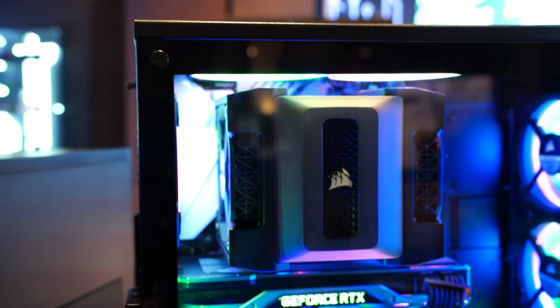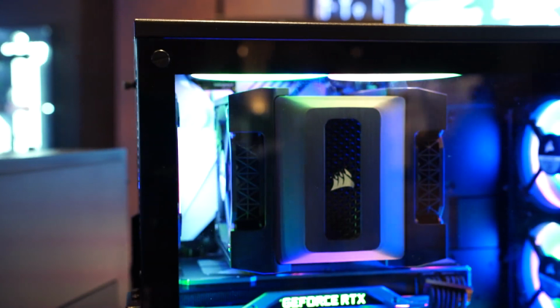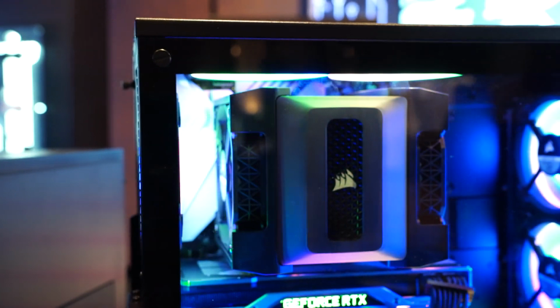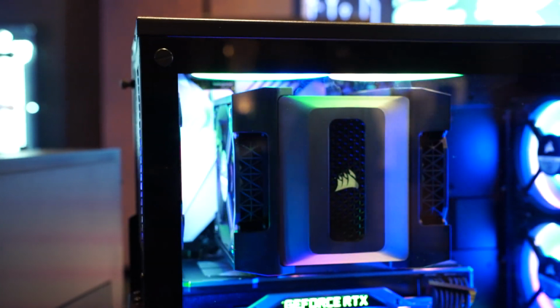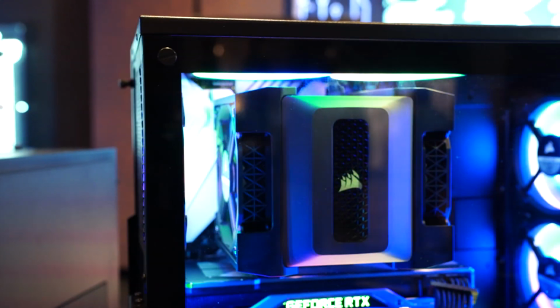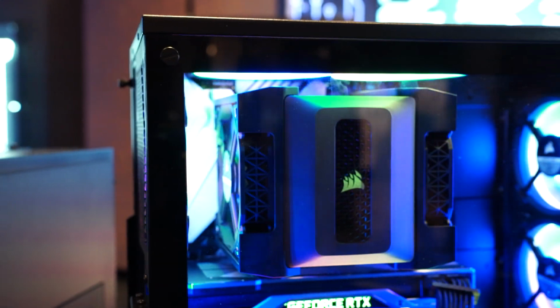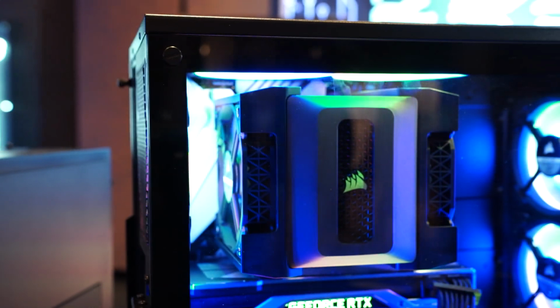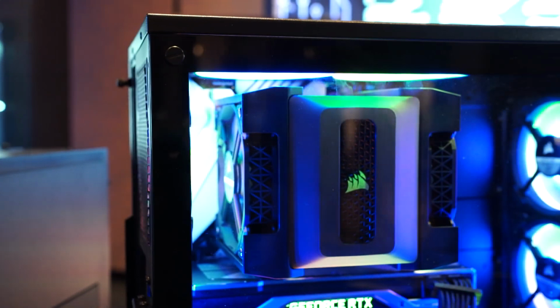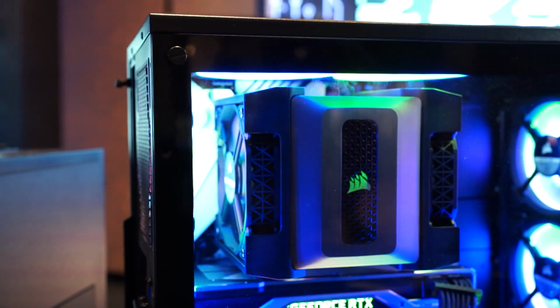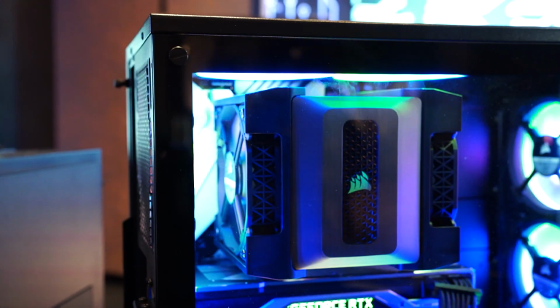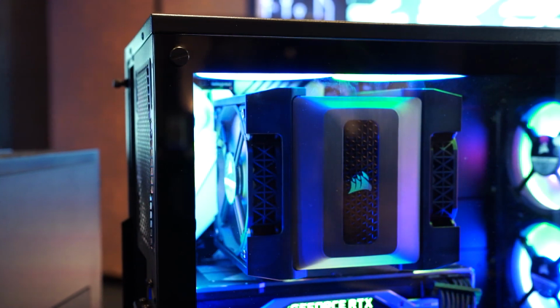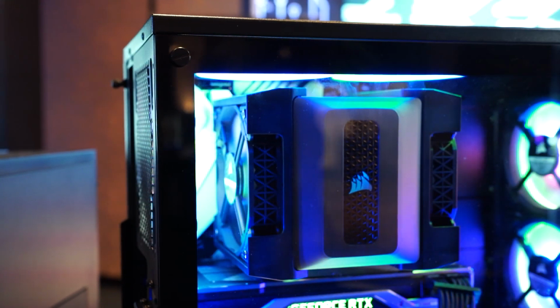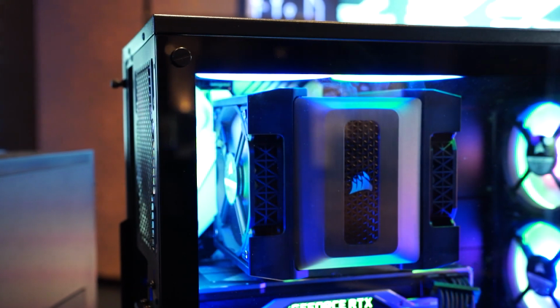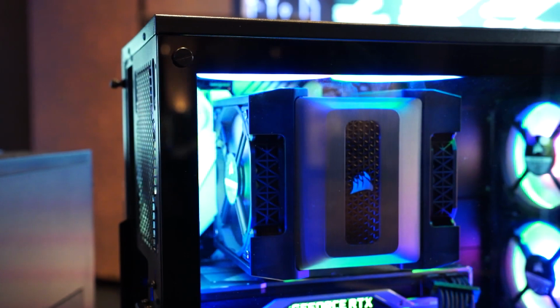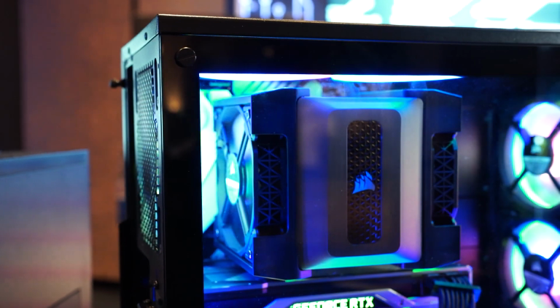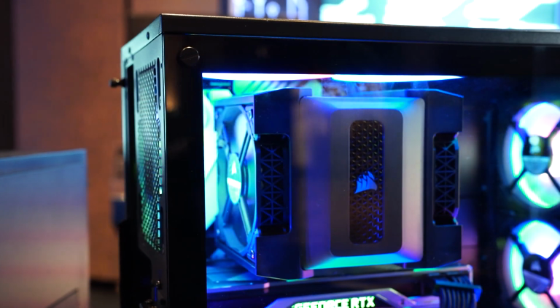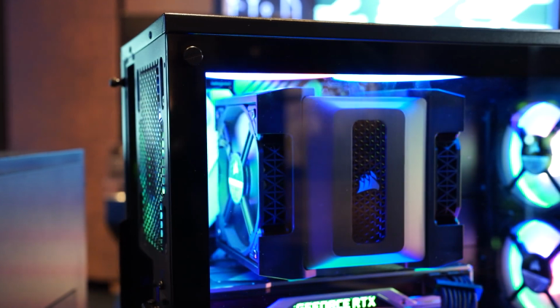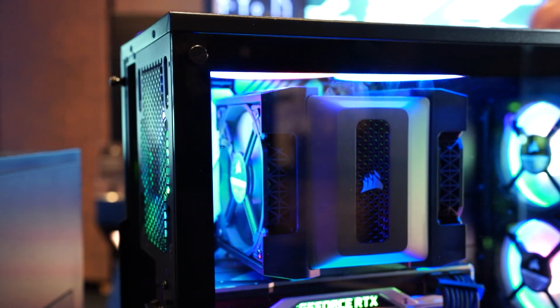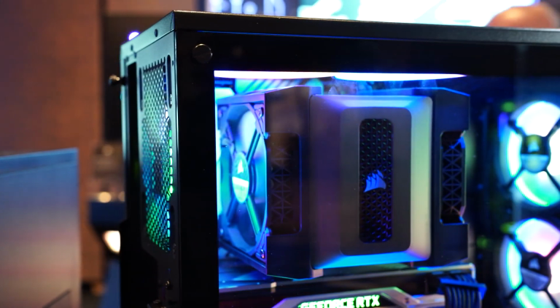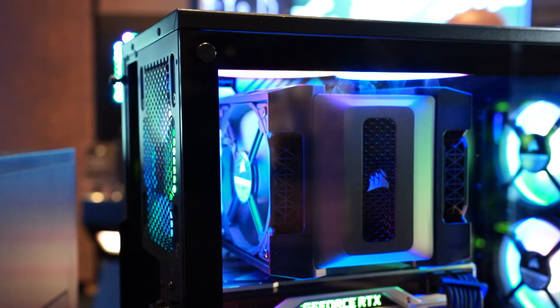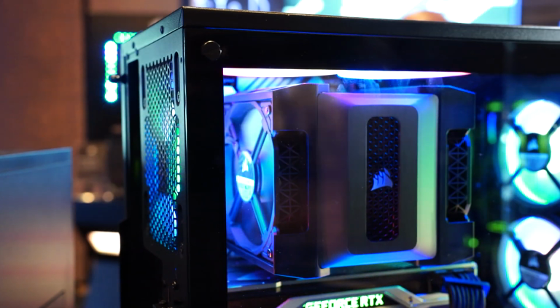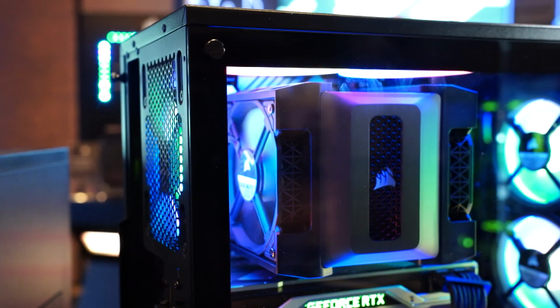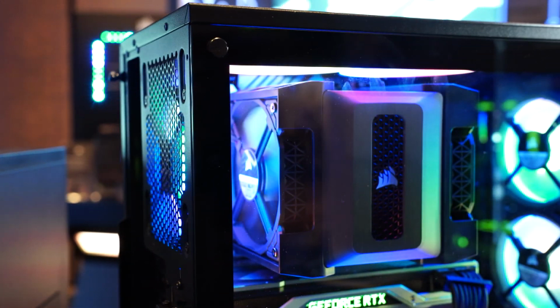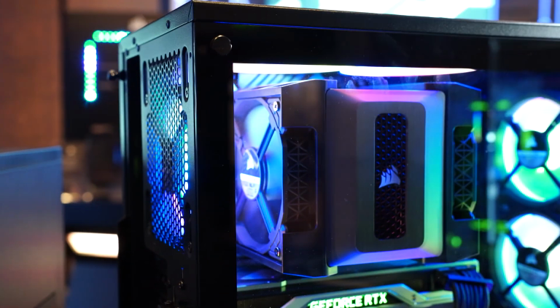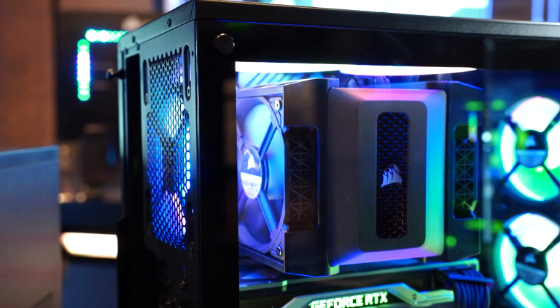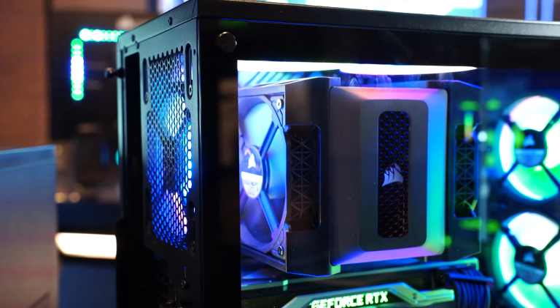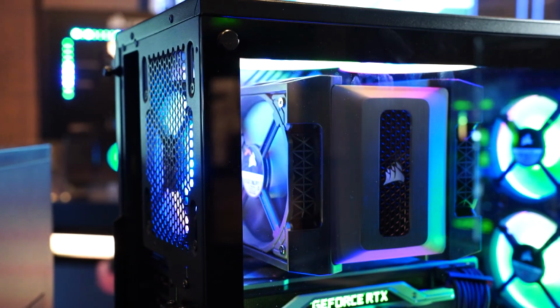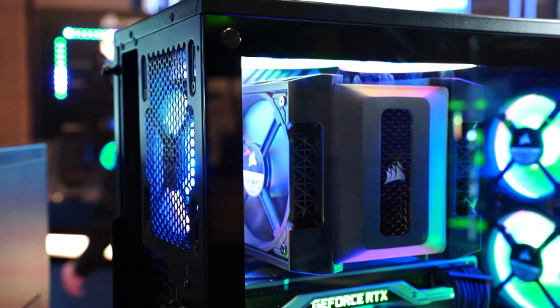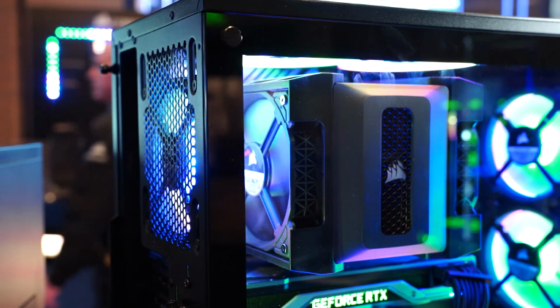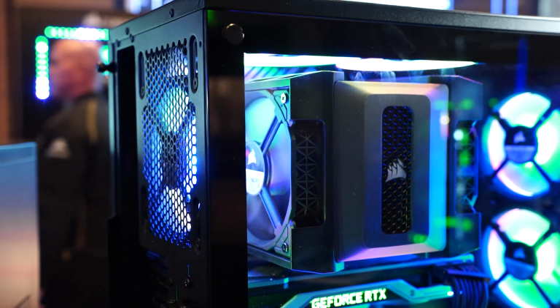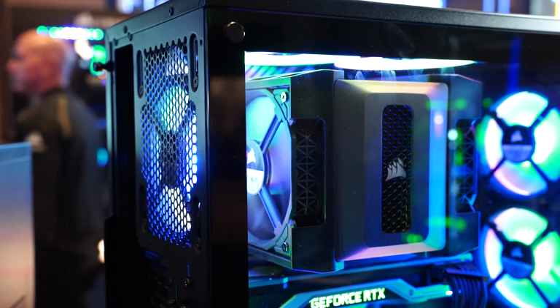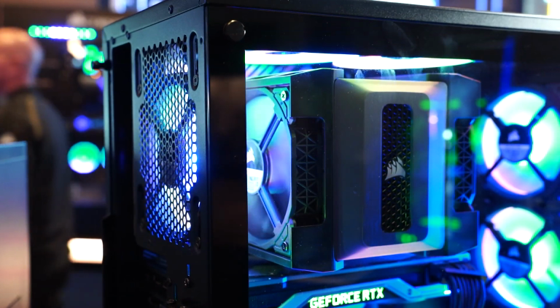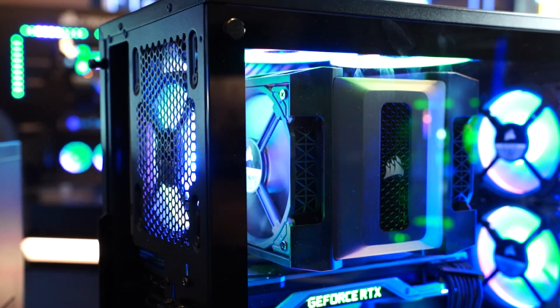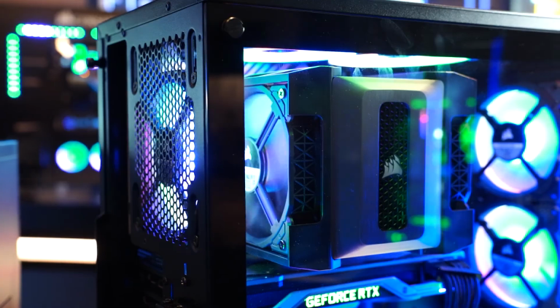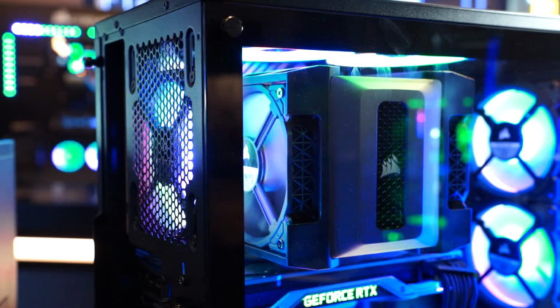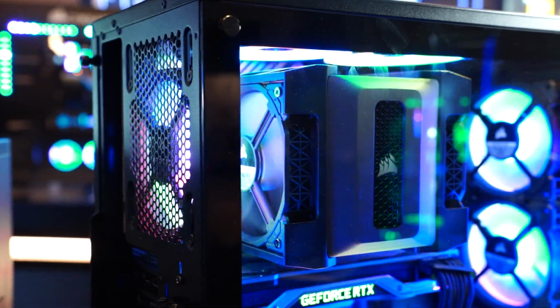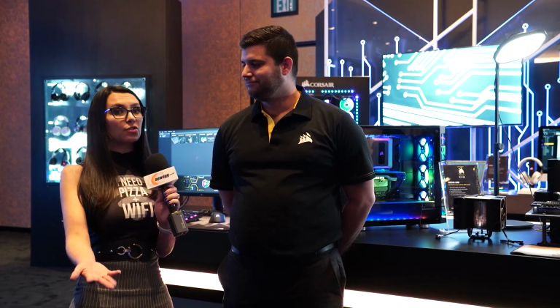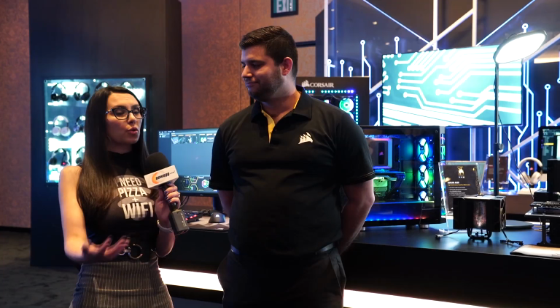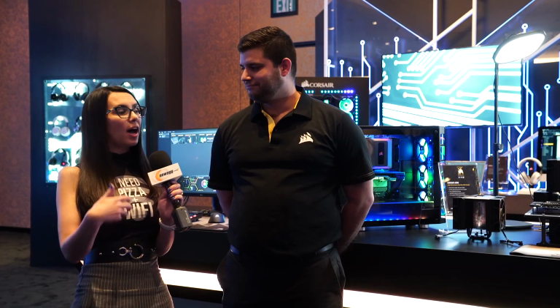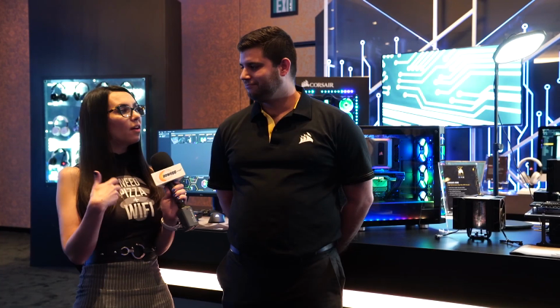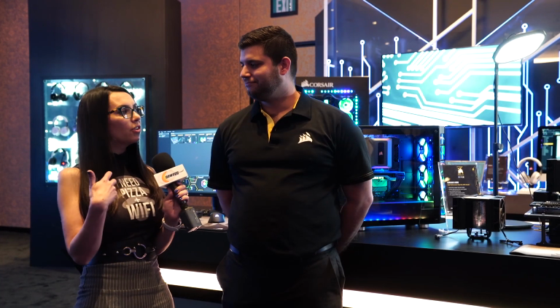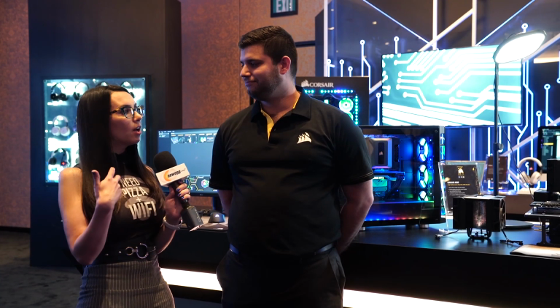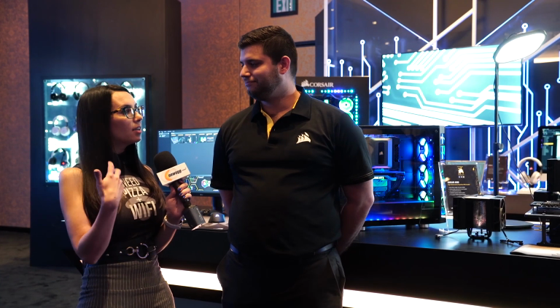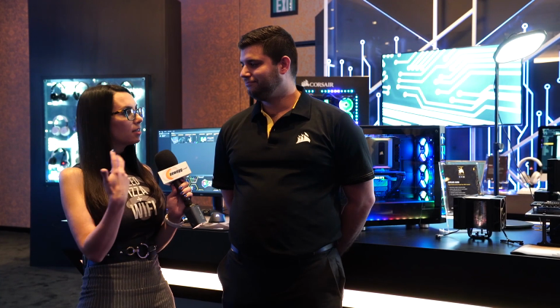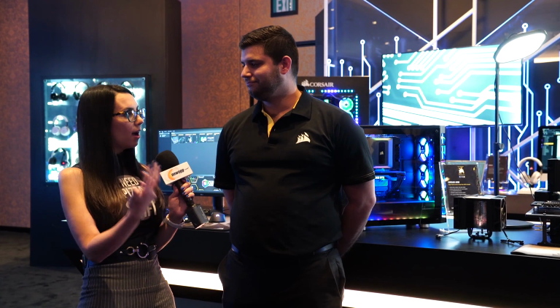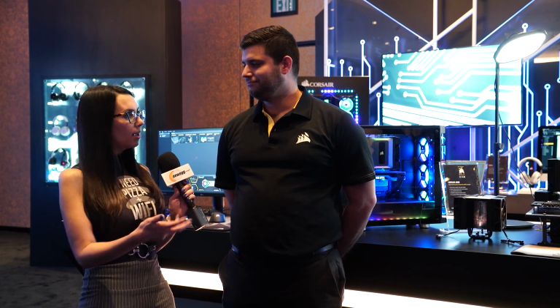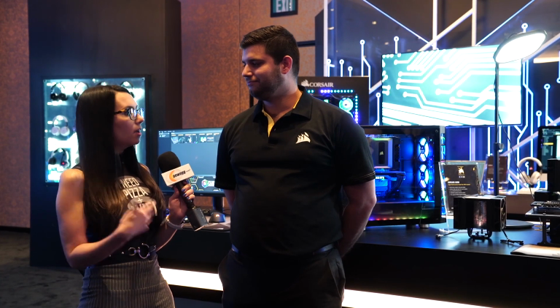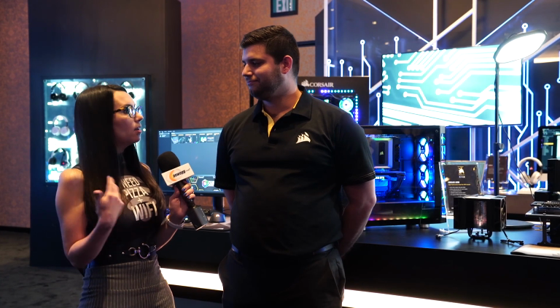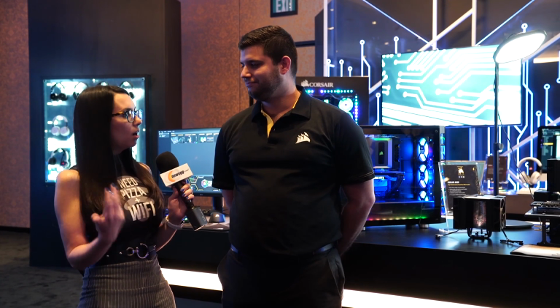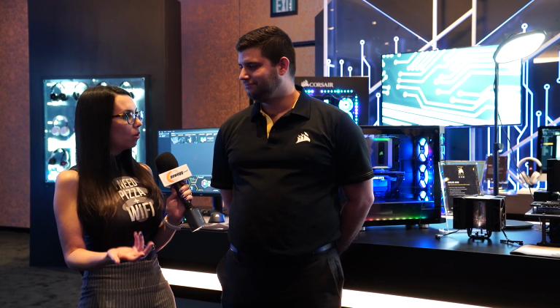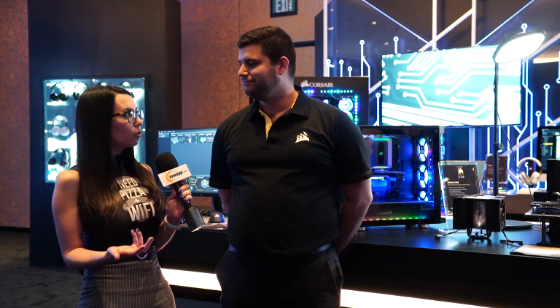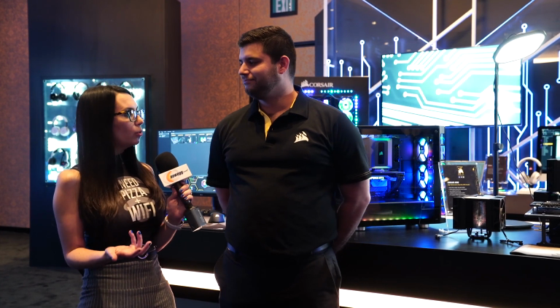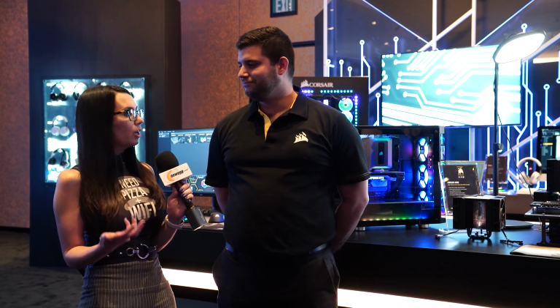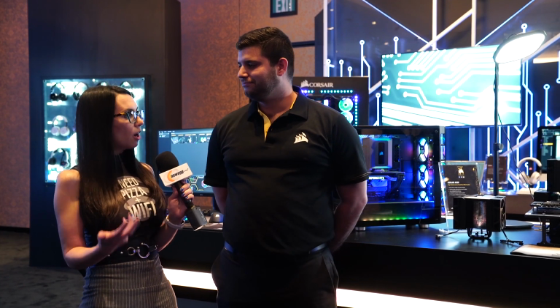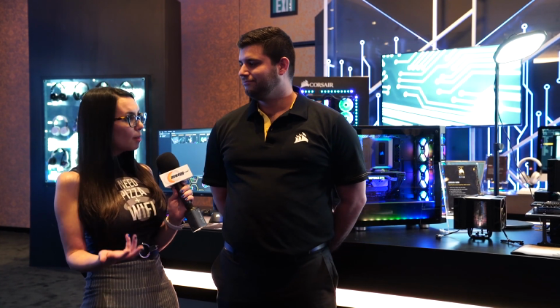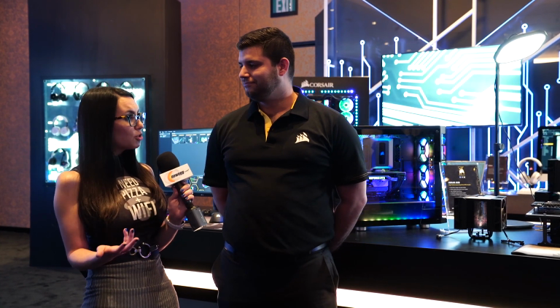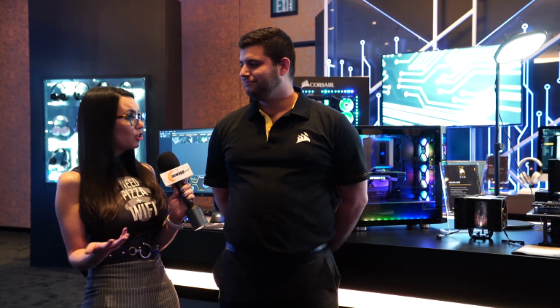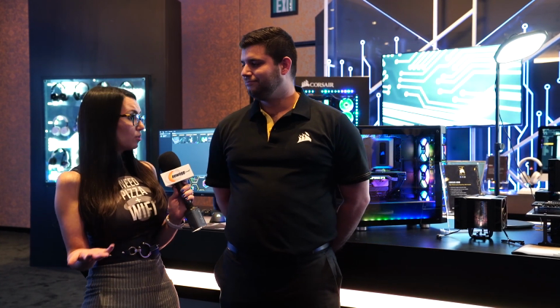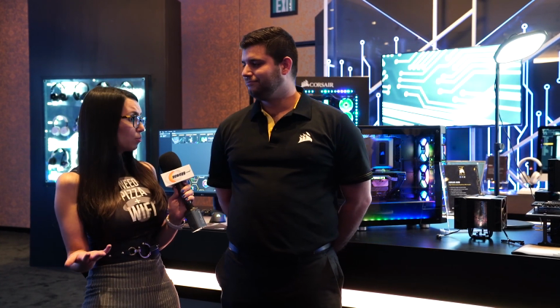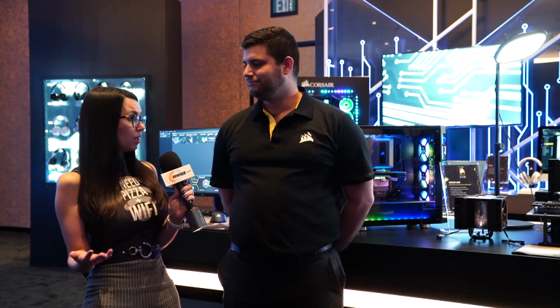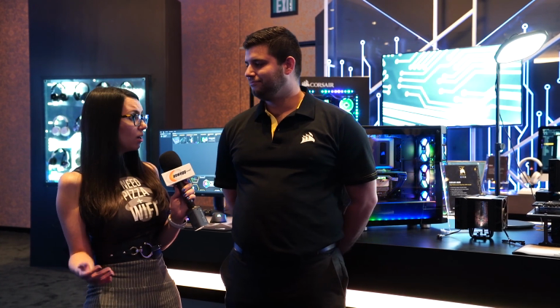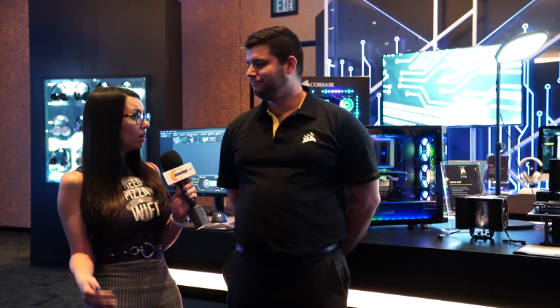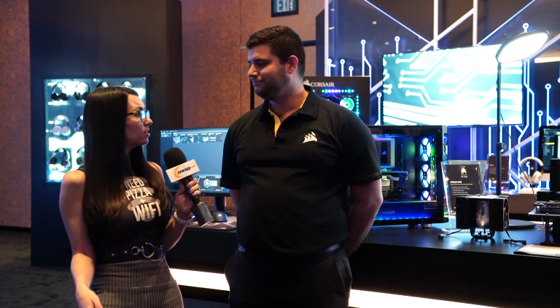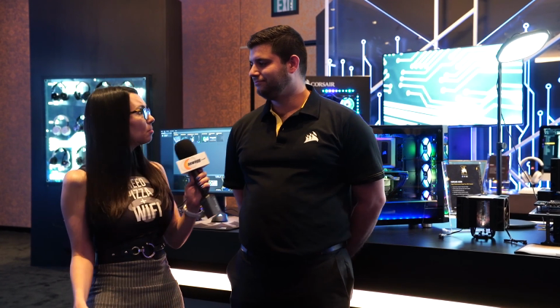Not everyone that builds high-end is looking for liquid cooling, surprisingly enough. So to have a nice high-end air cooling option is really awesome.